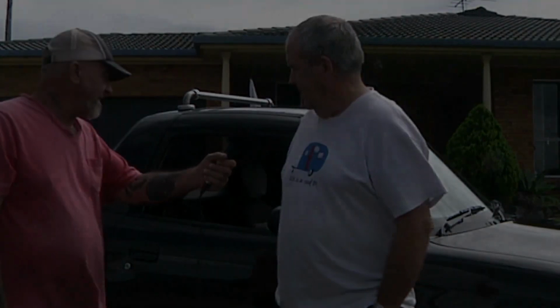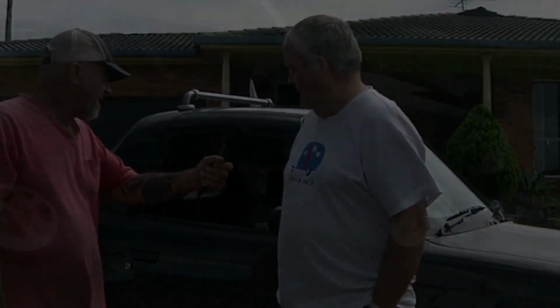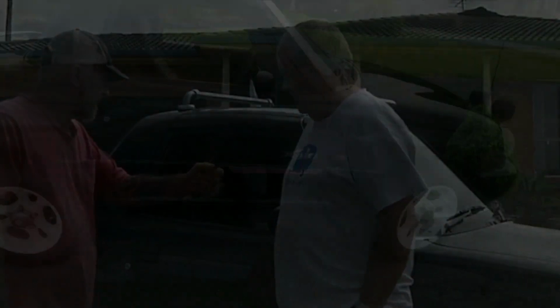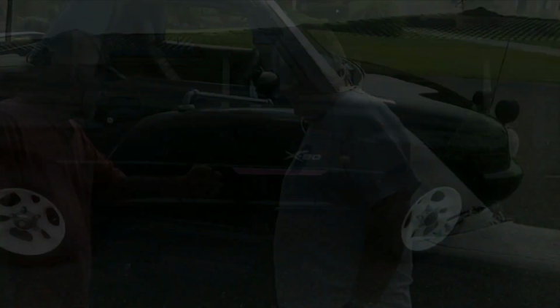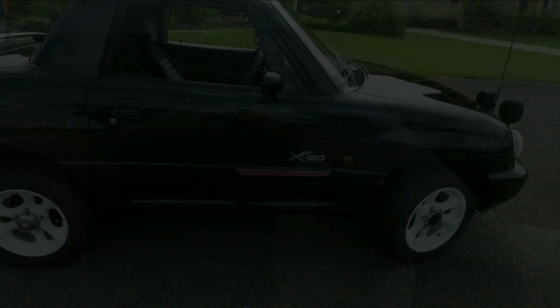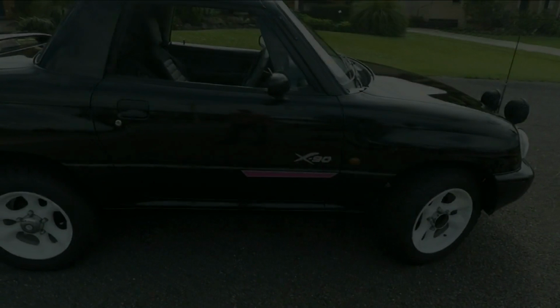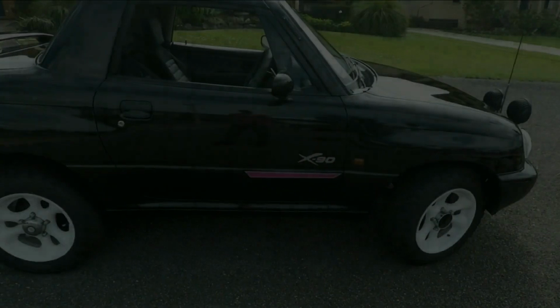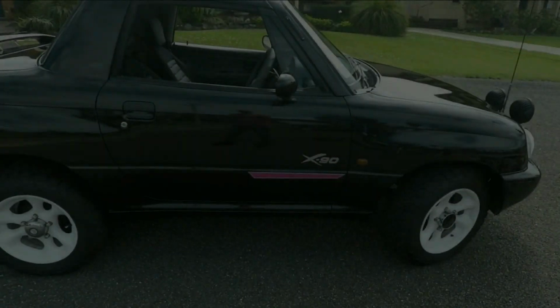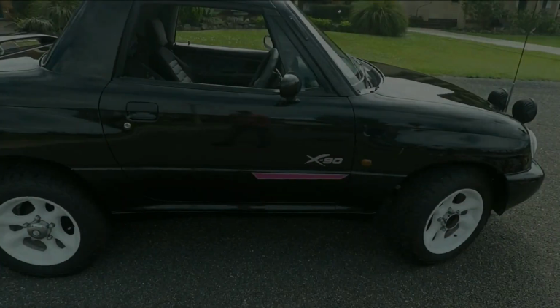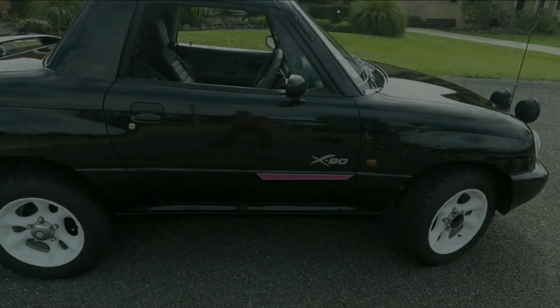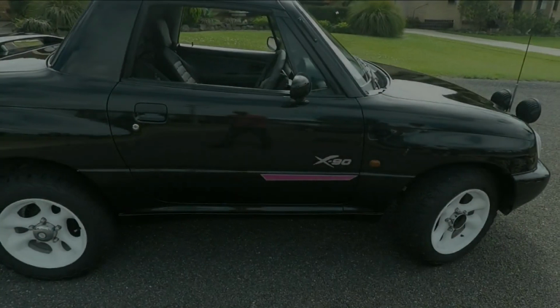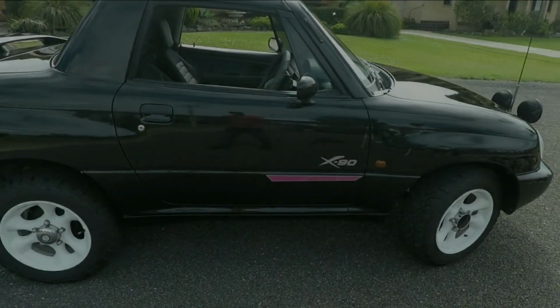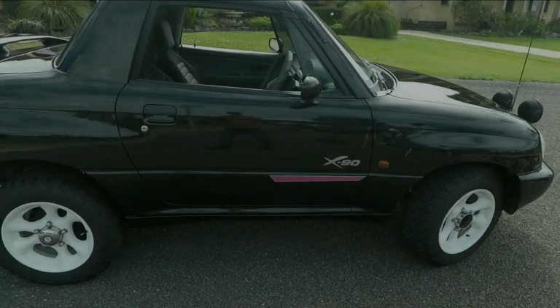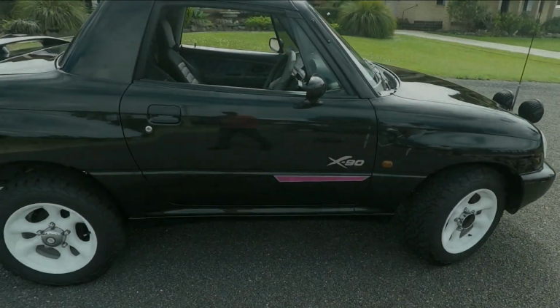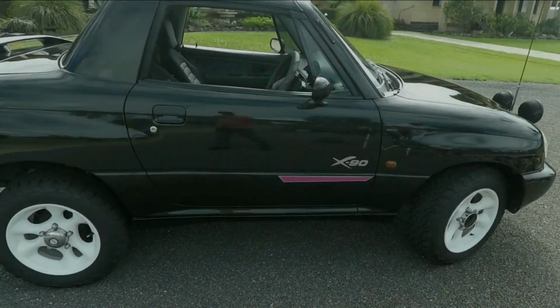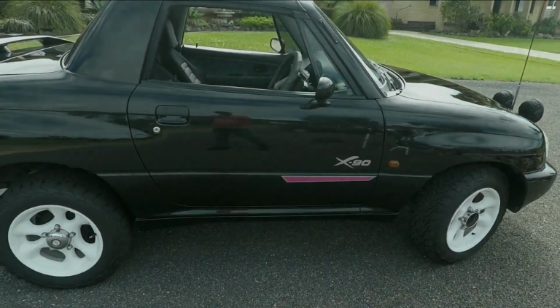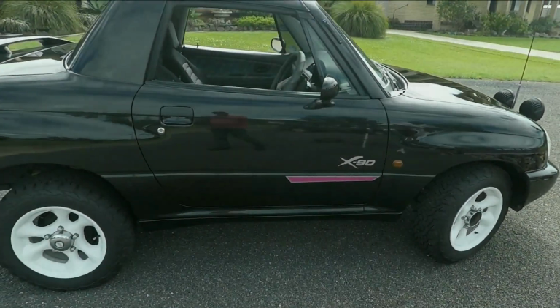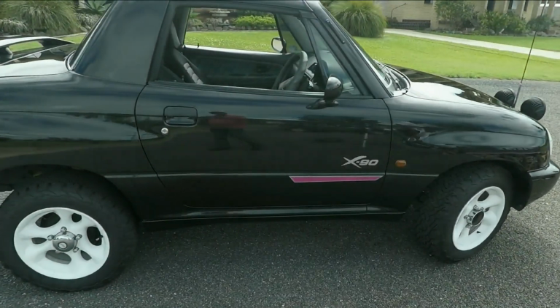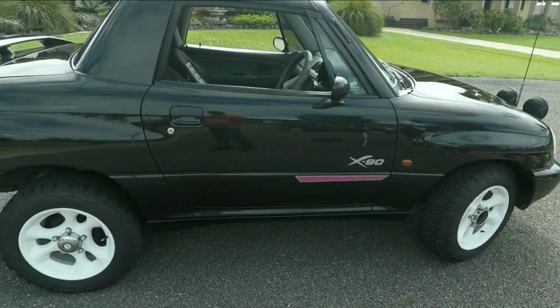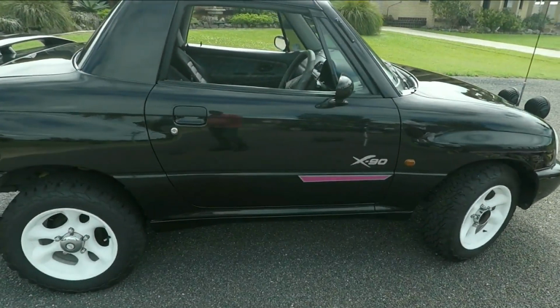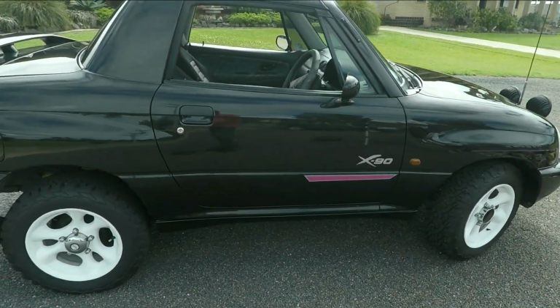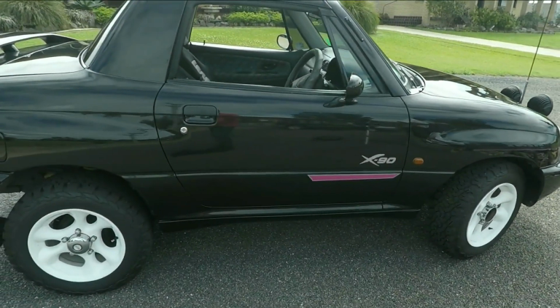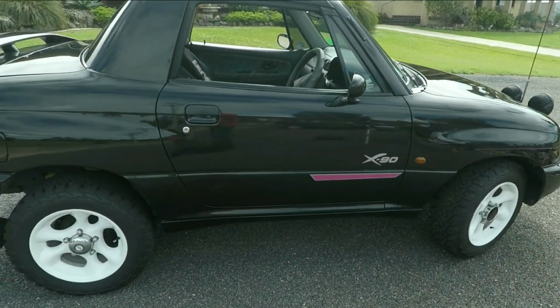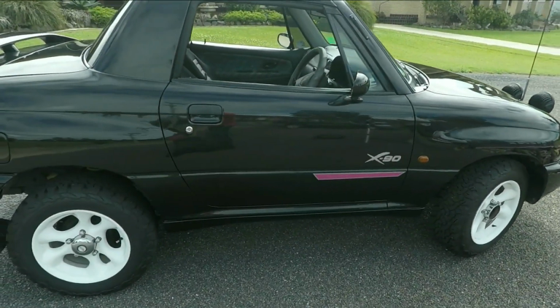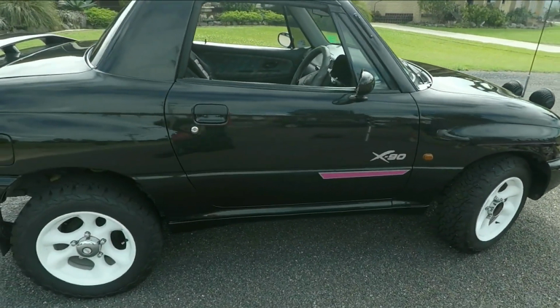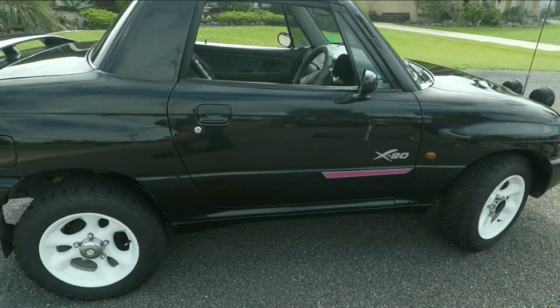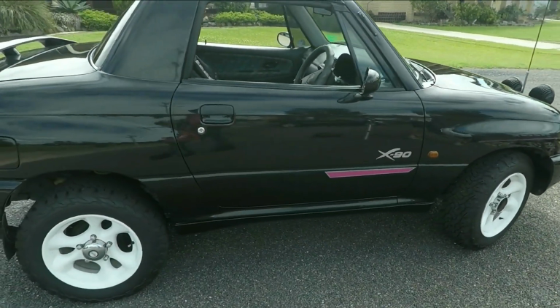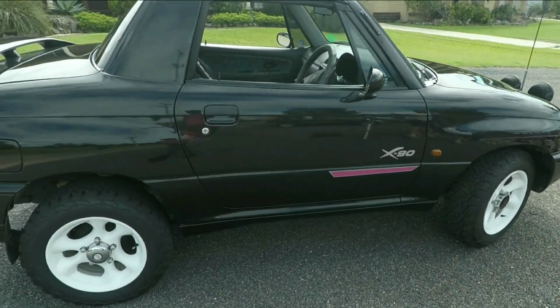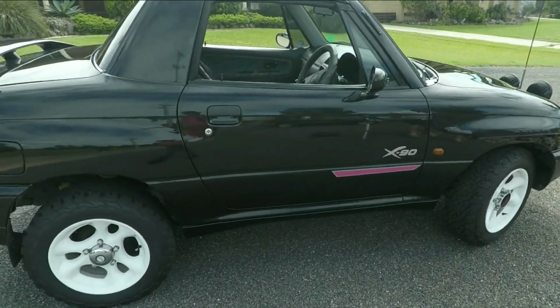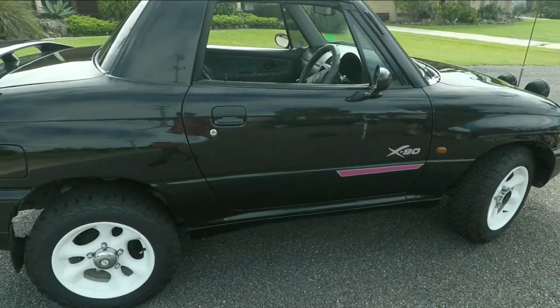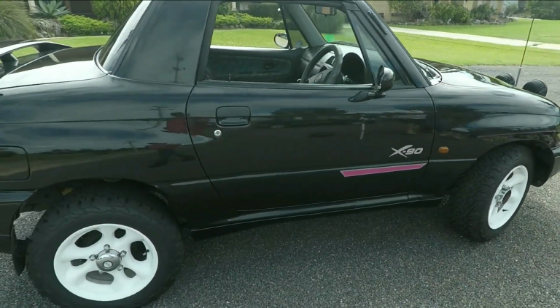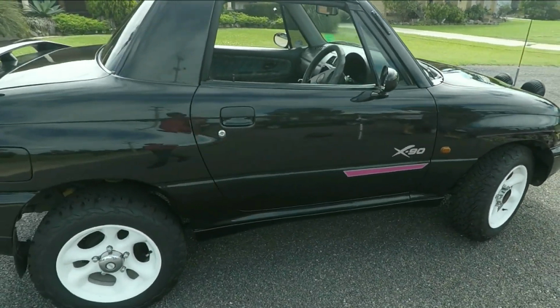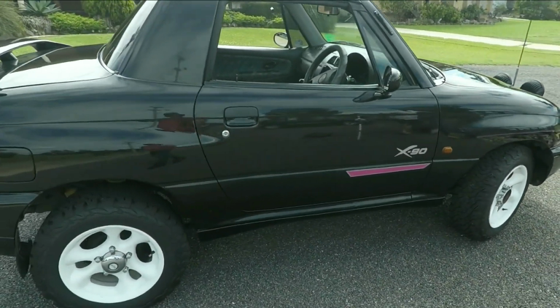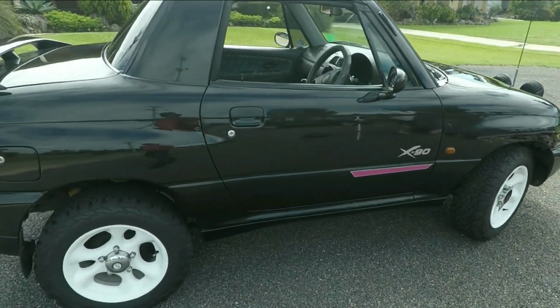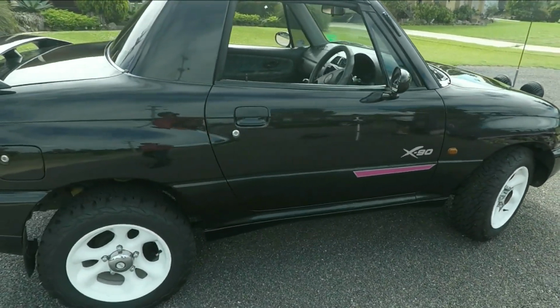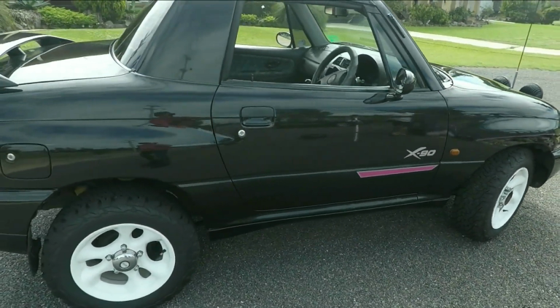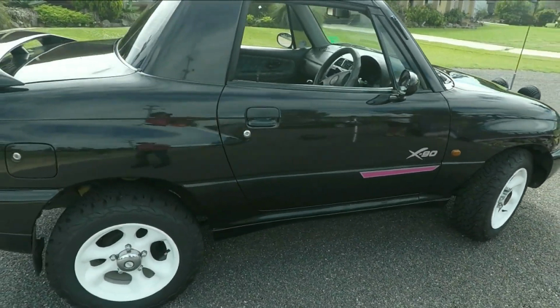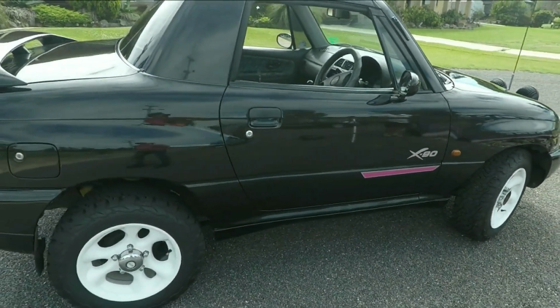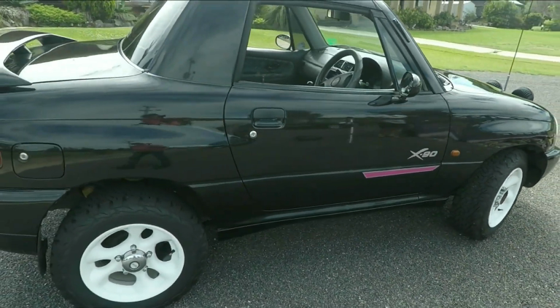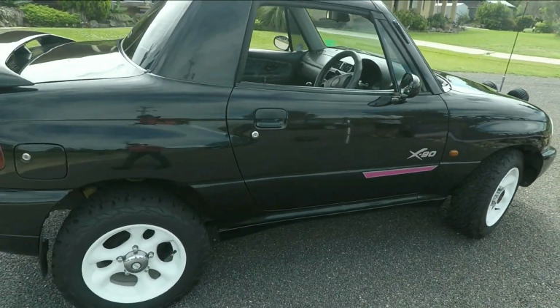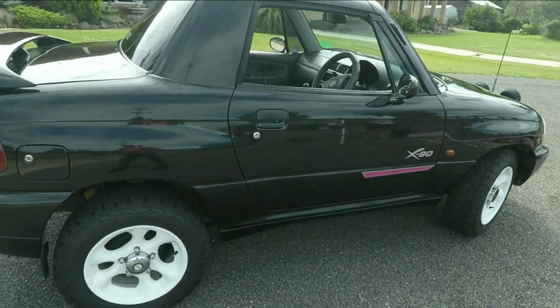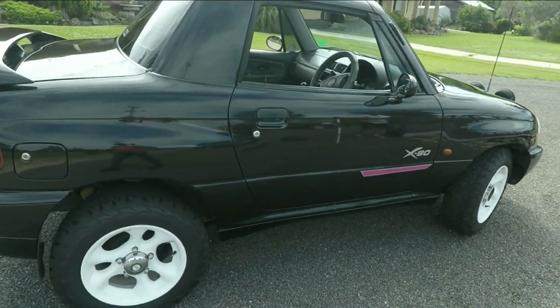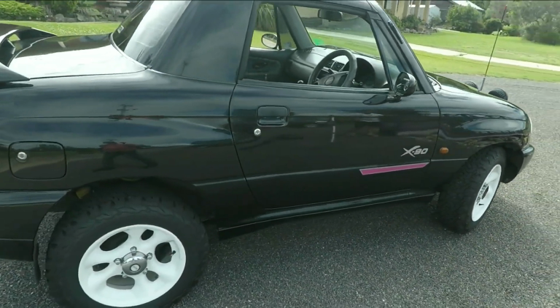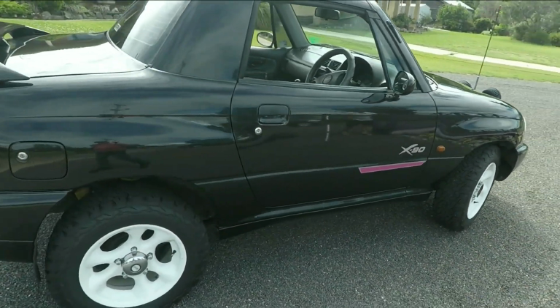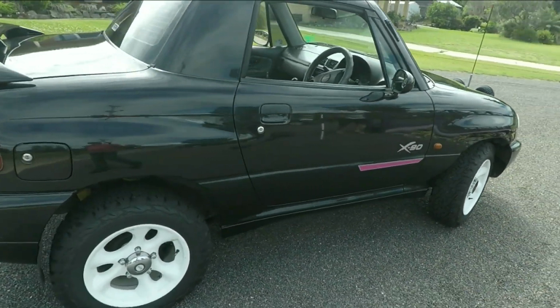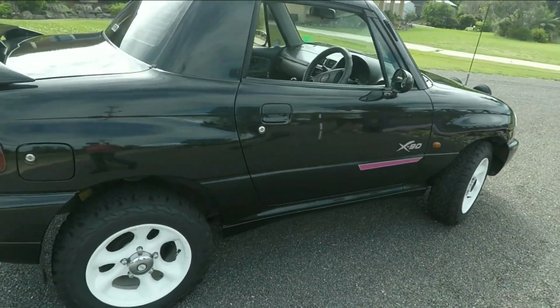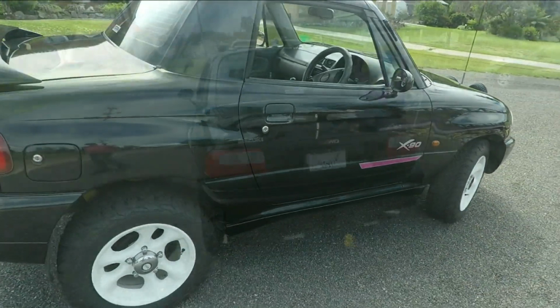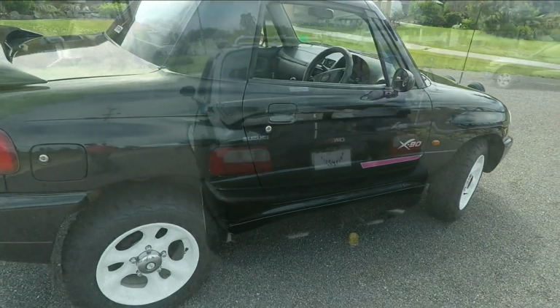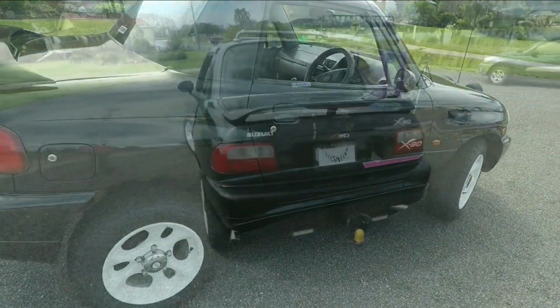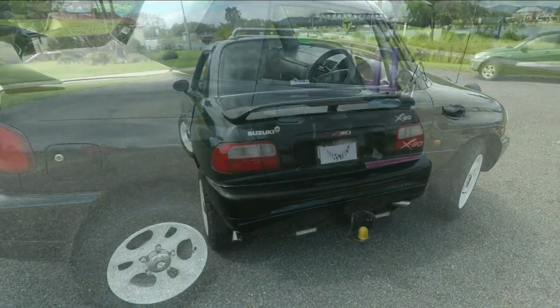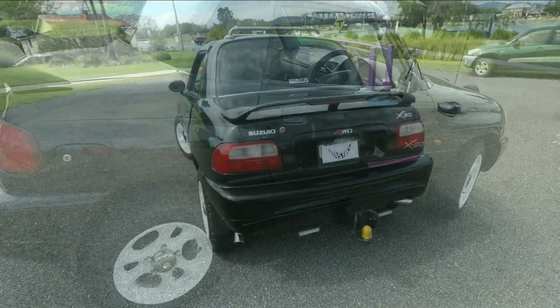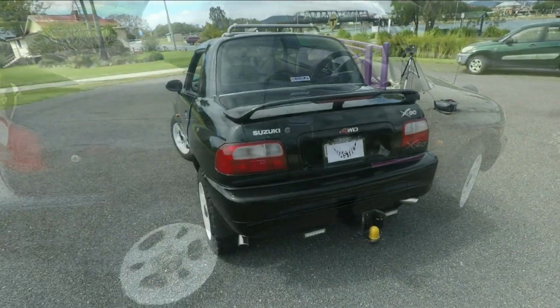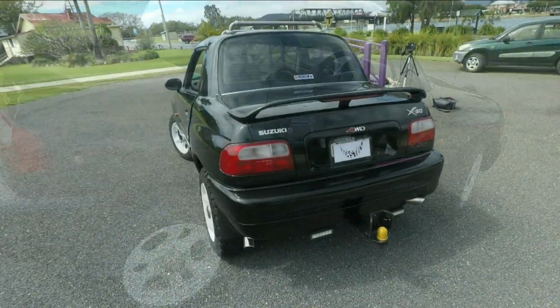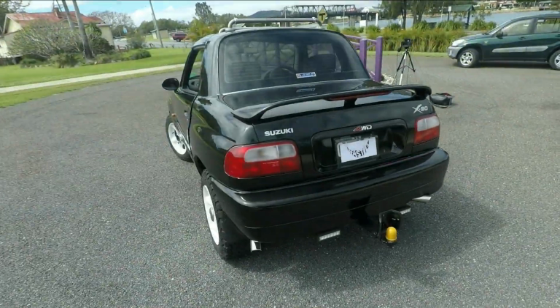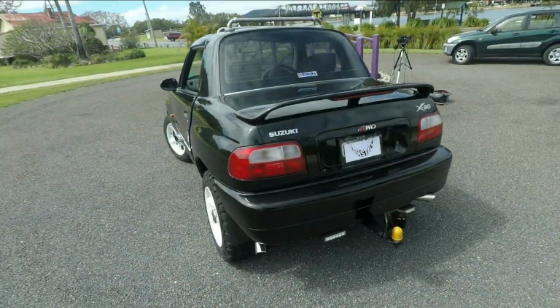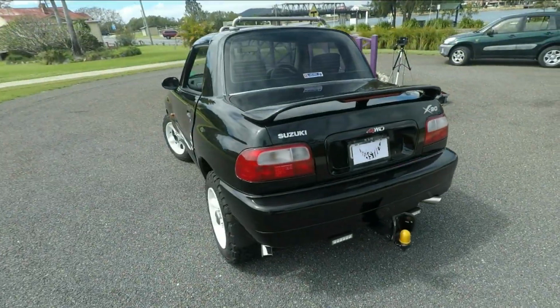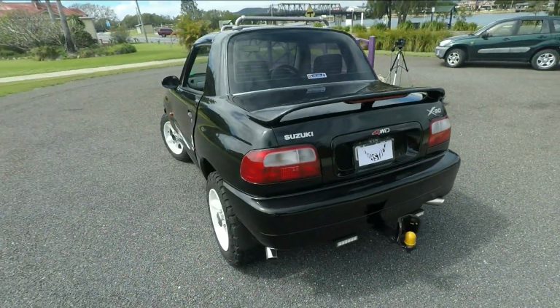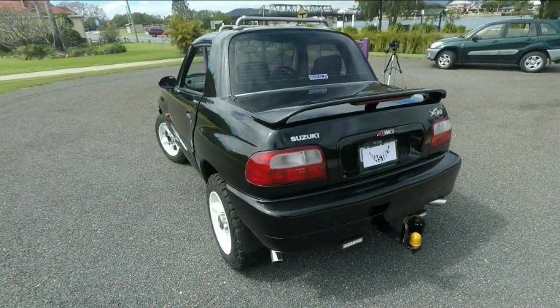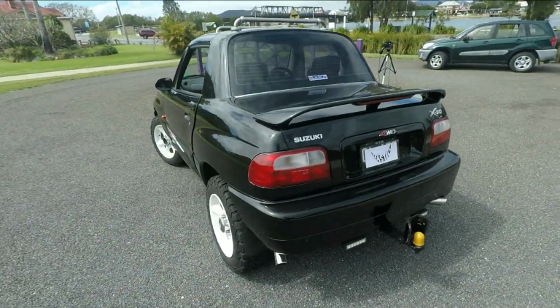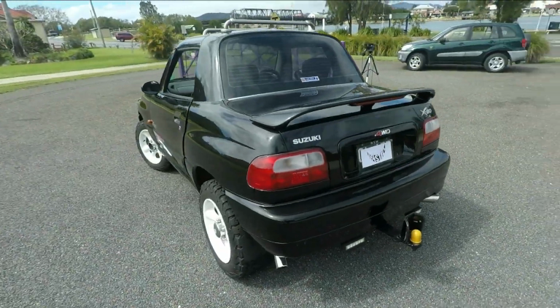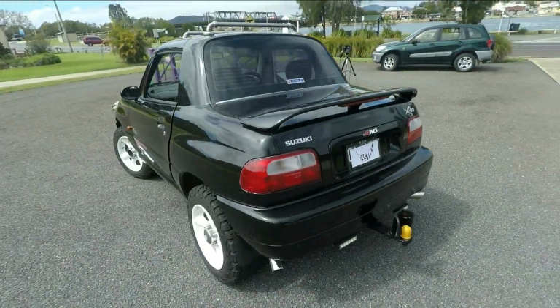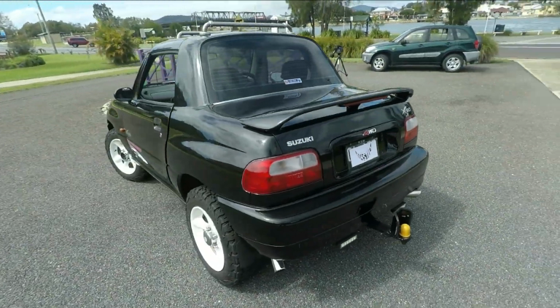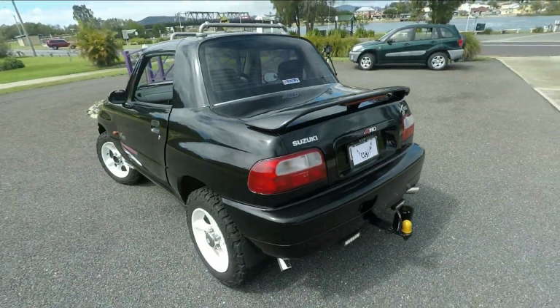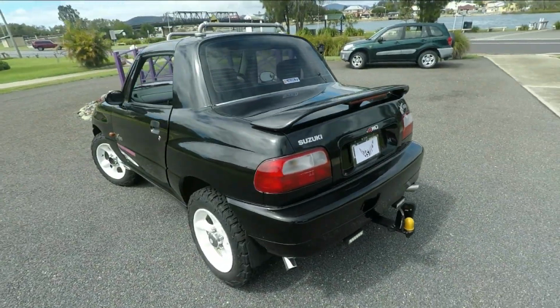There she is. What is it? It's a Suzuki X90. It's a 1997 model.